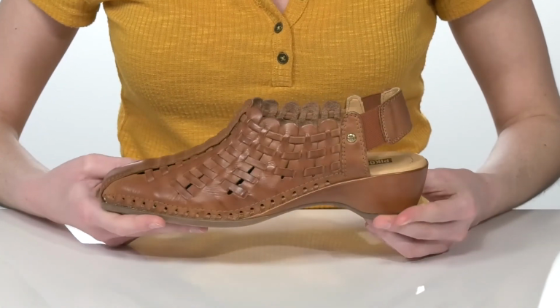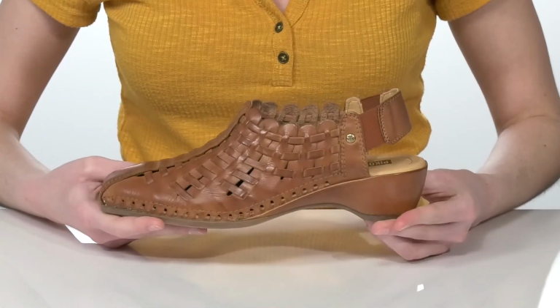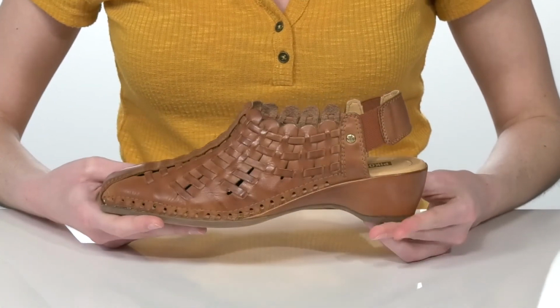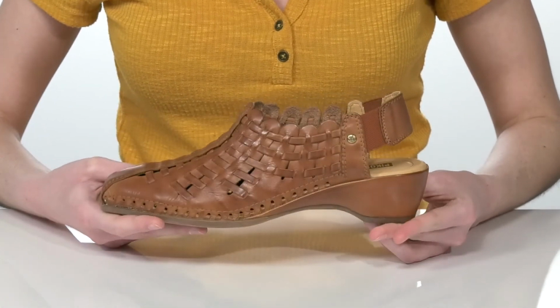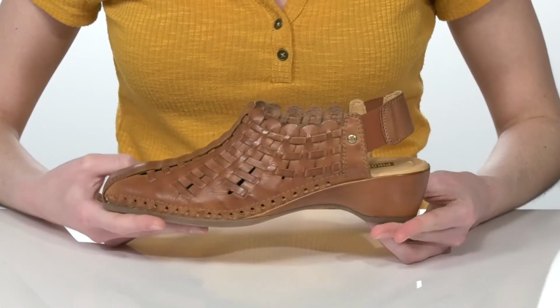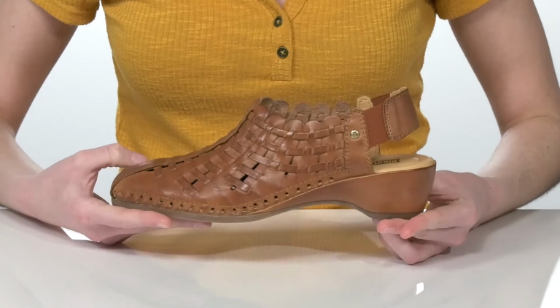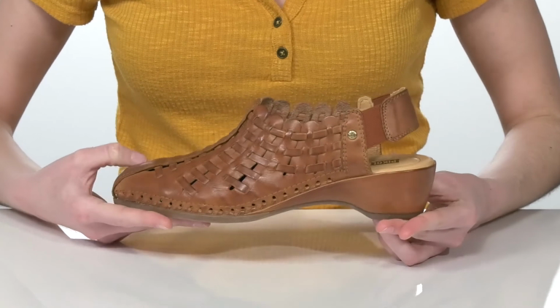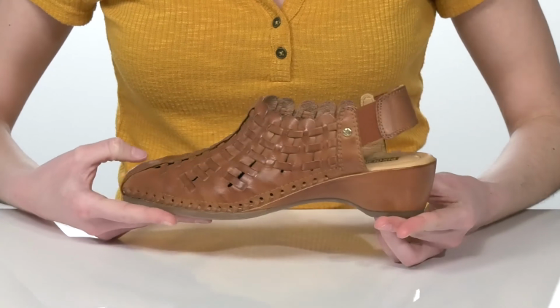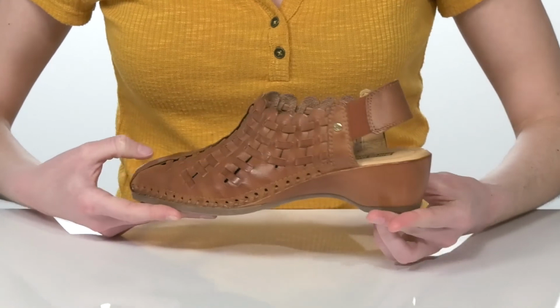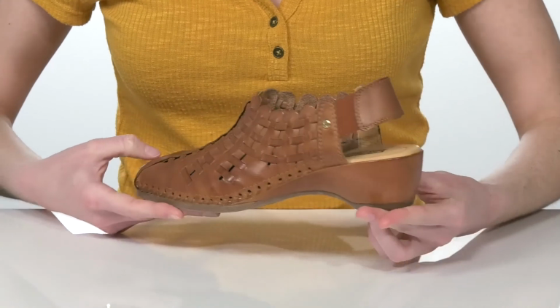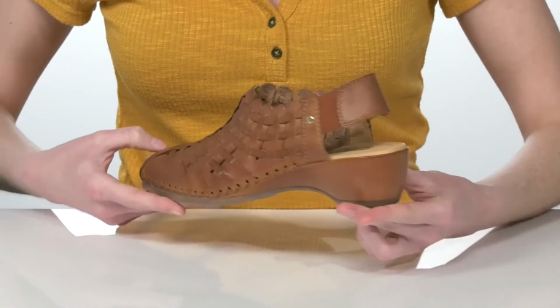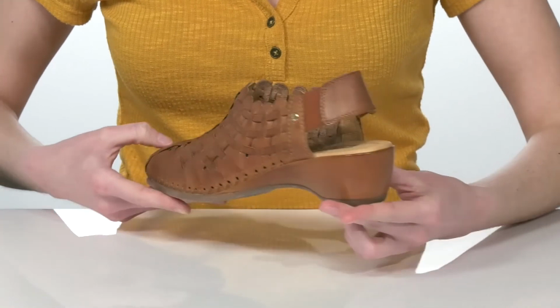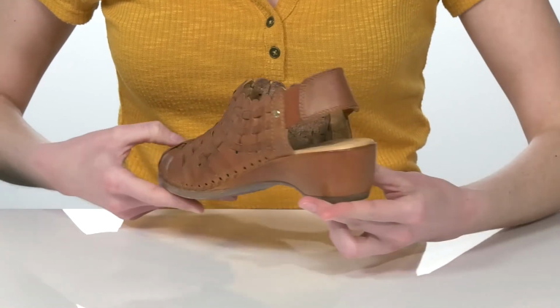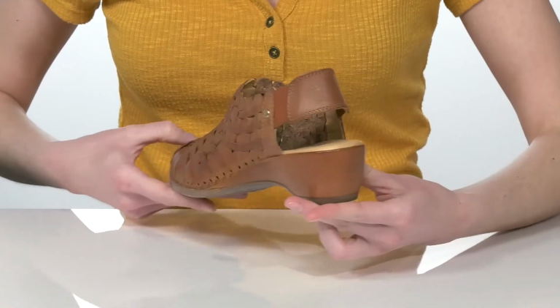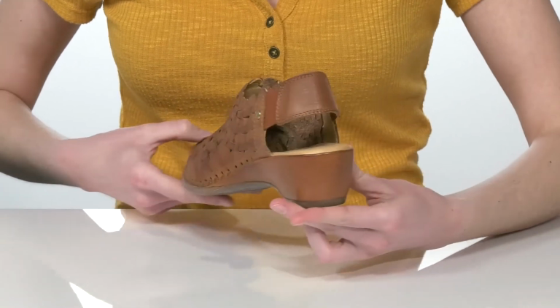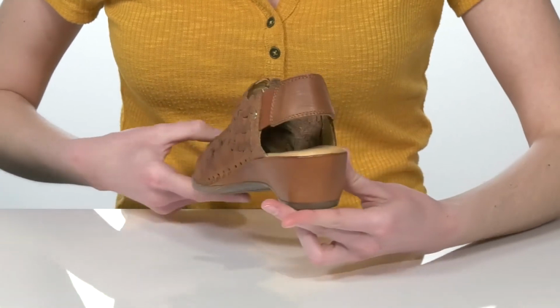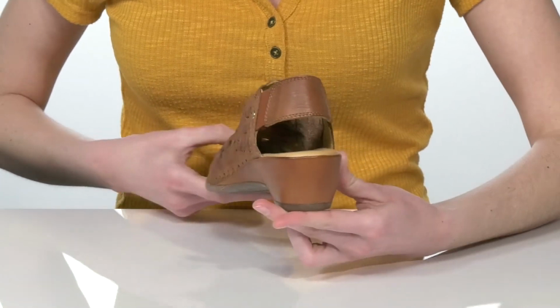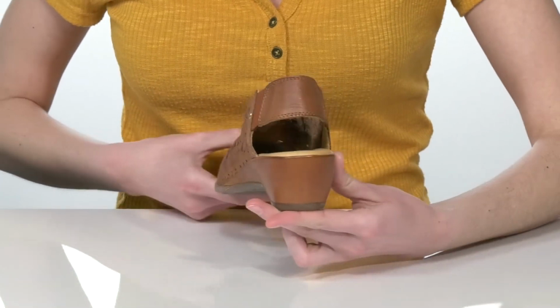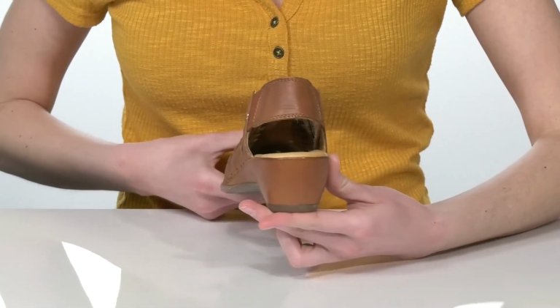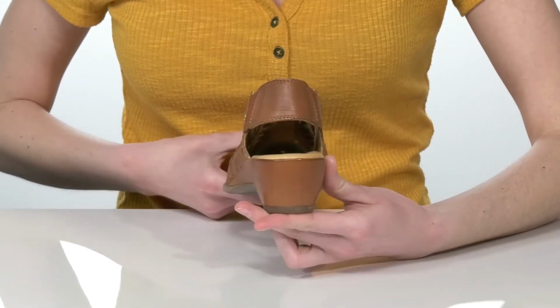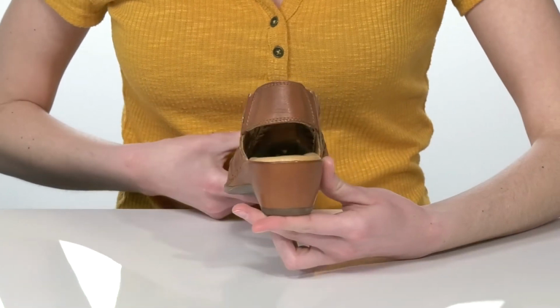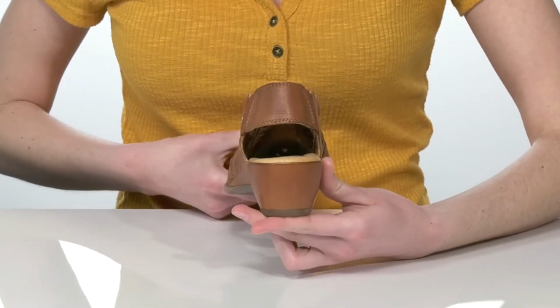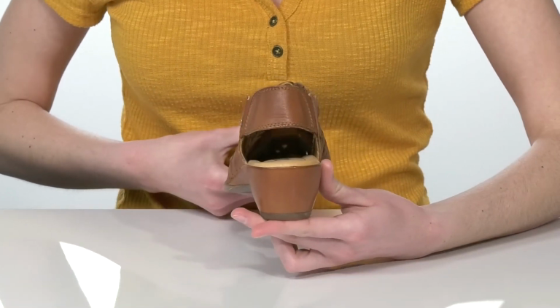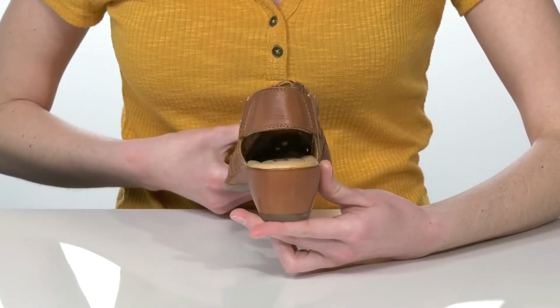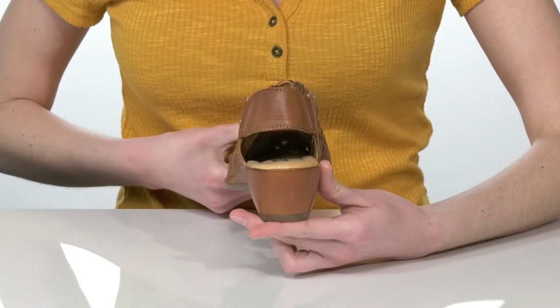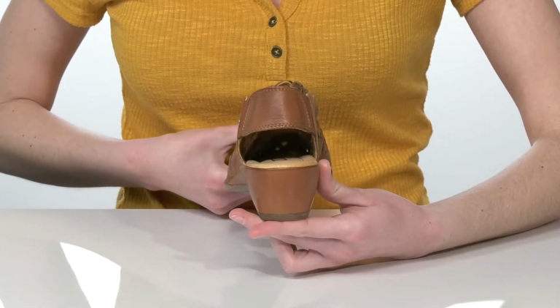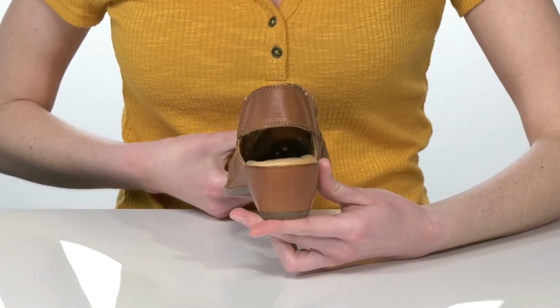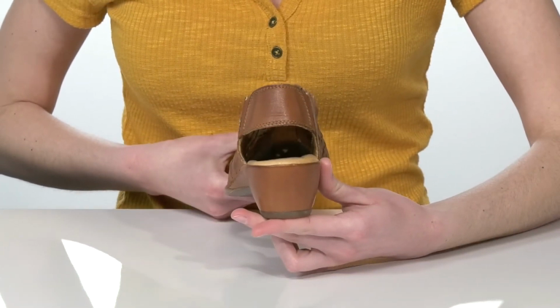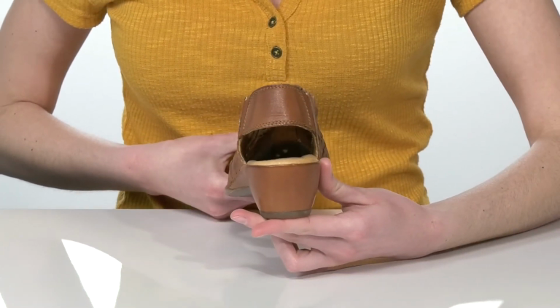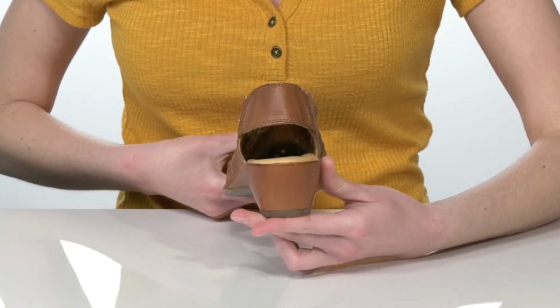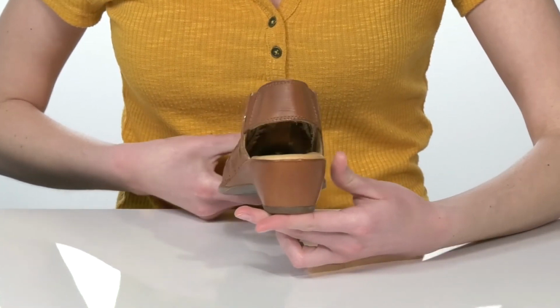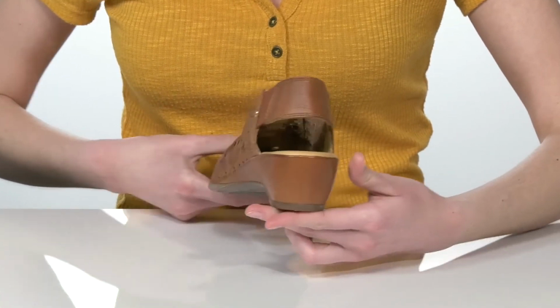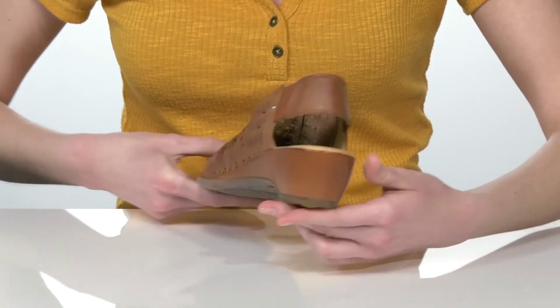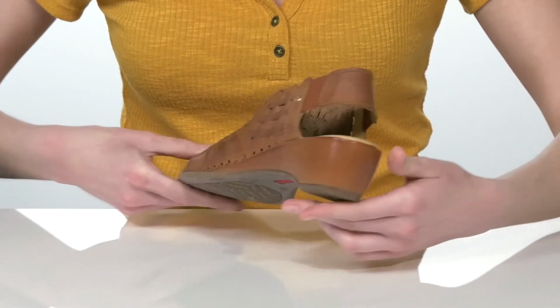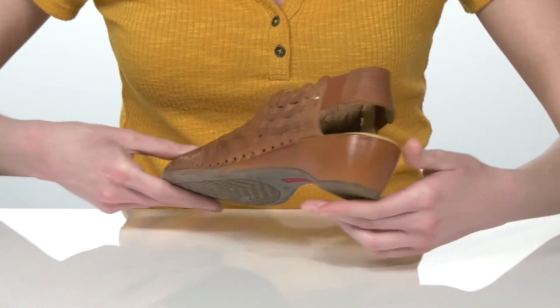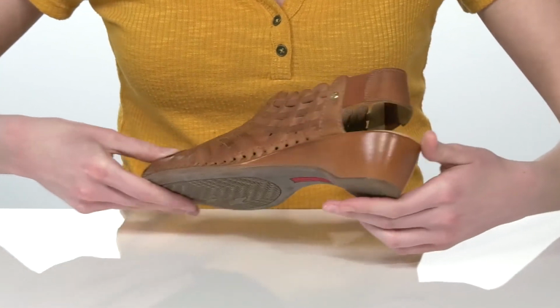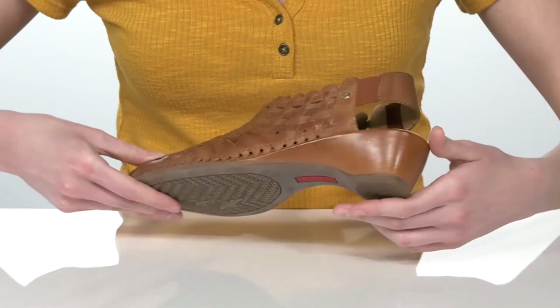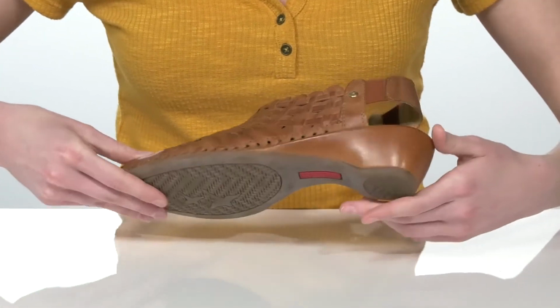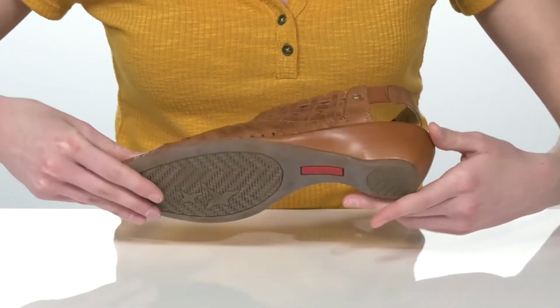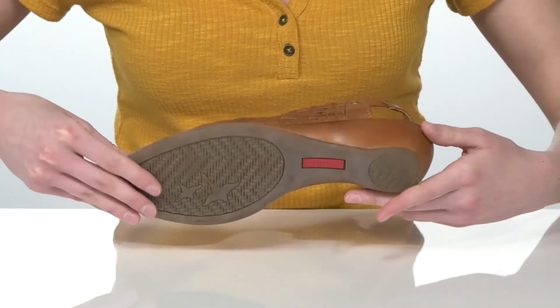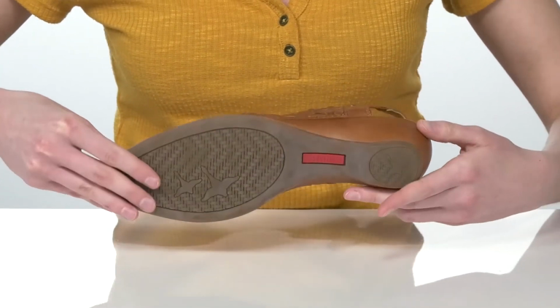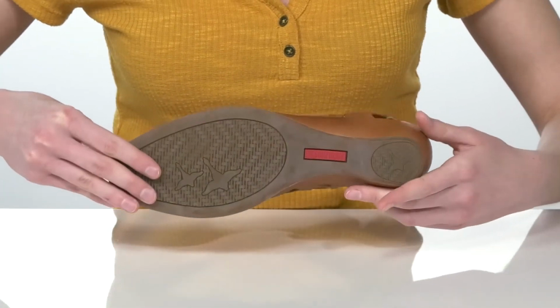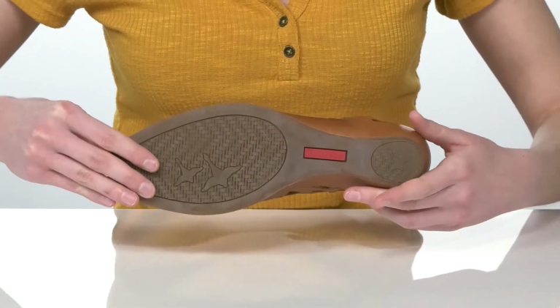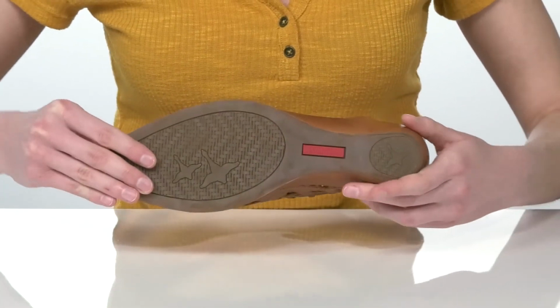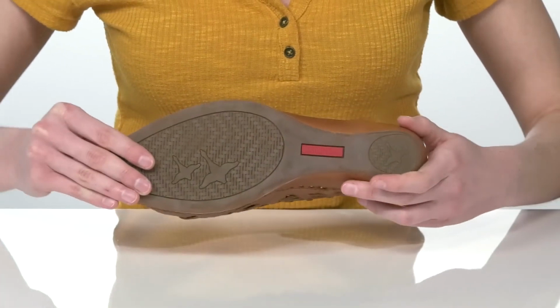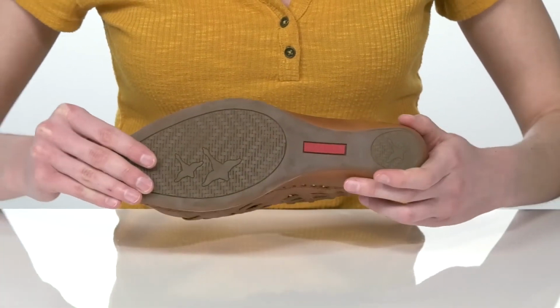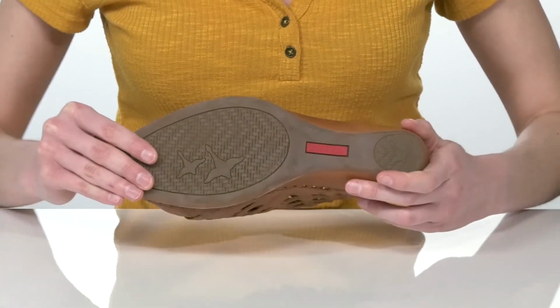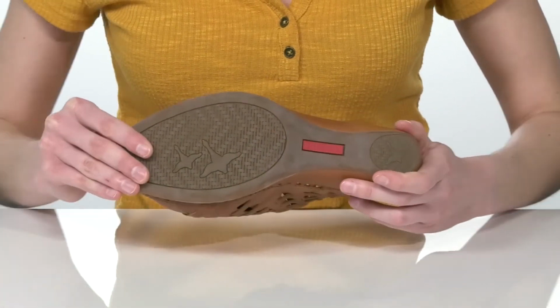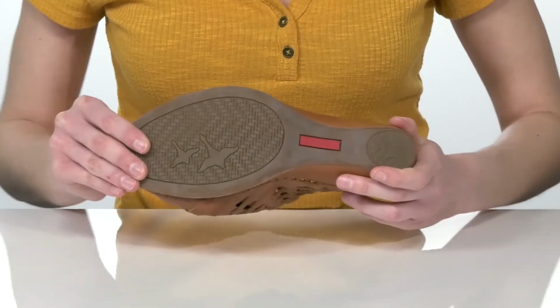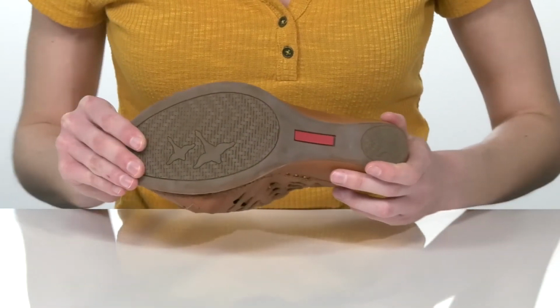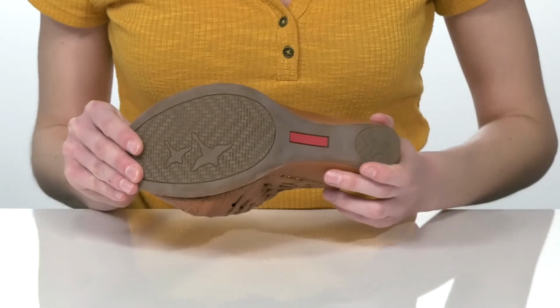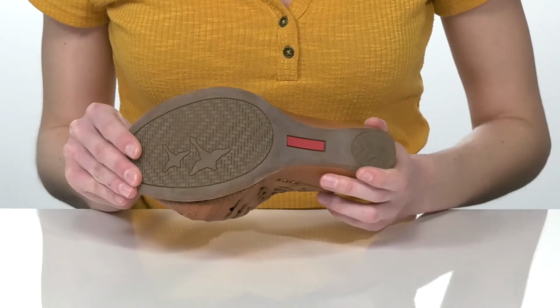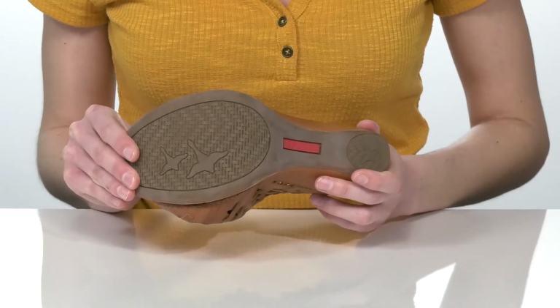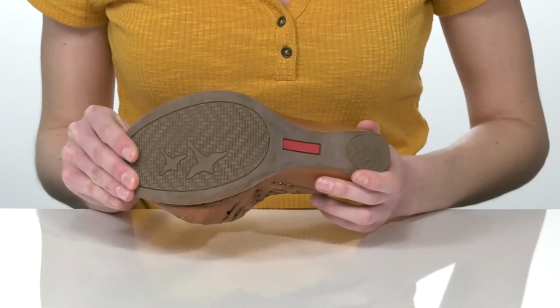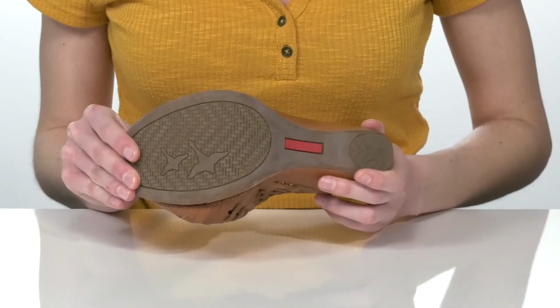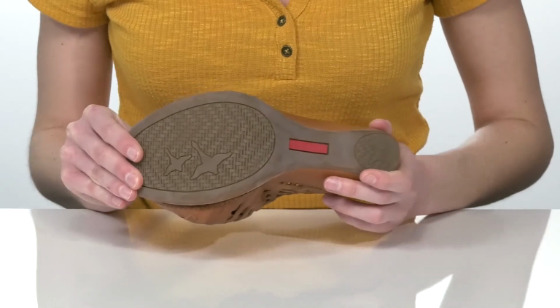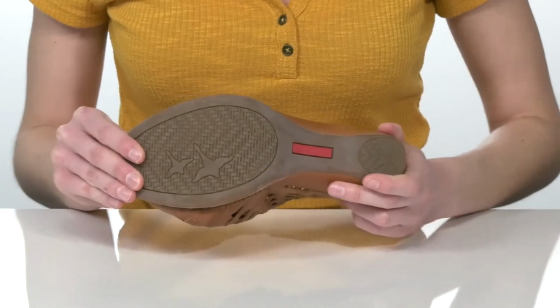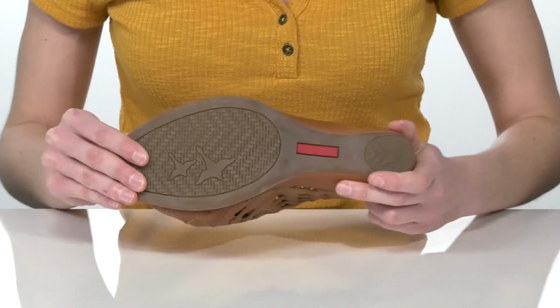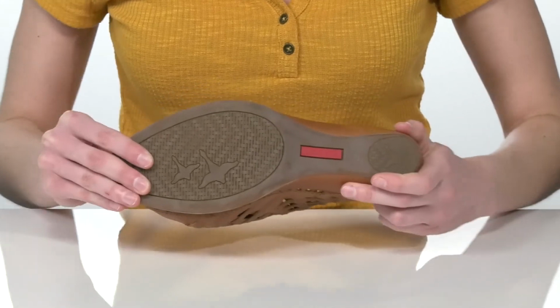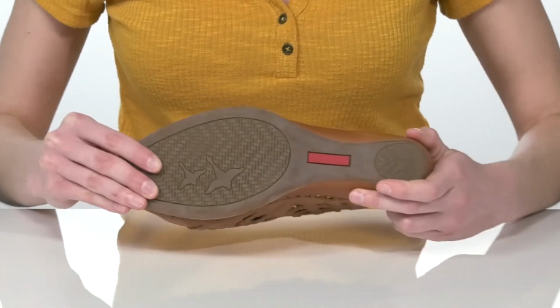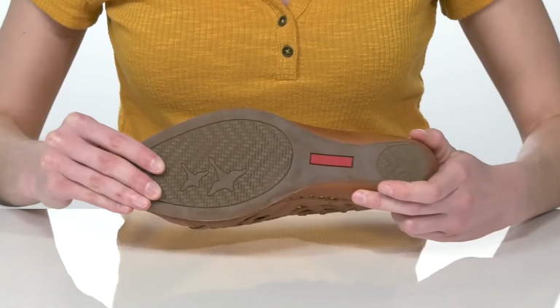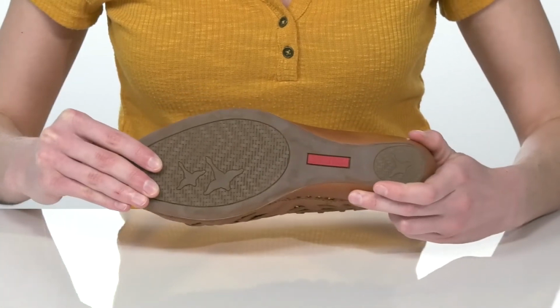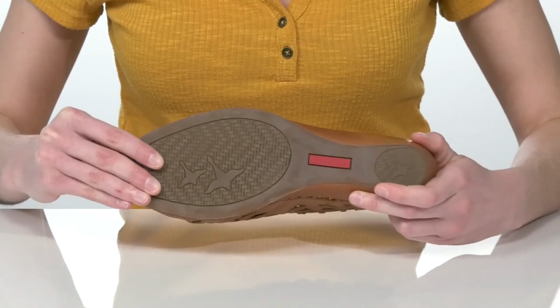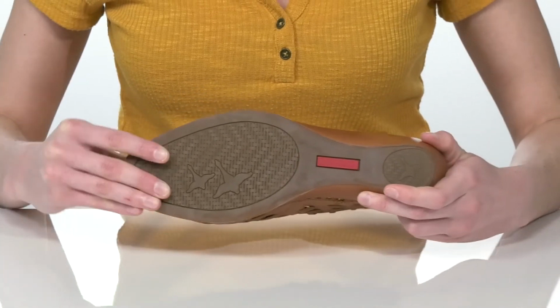The wrapped heel is one and a half inches tall at the back and they have a grippy and flexible outsole underneath.